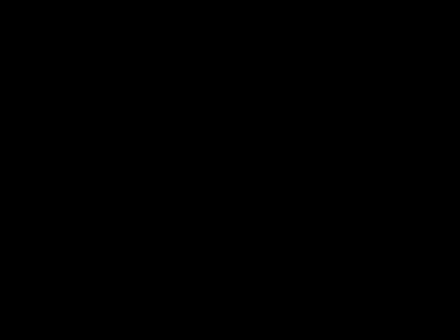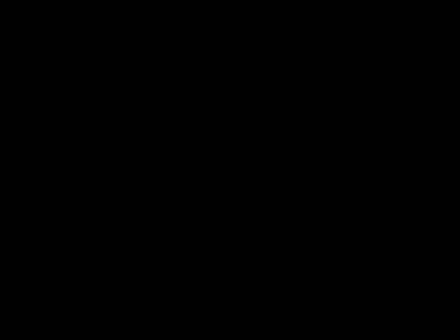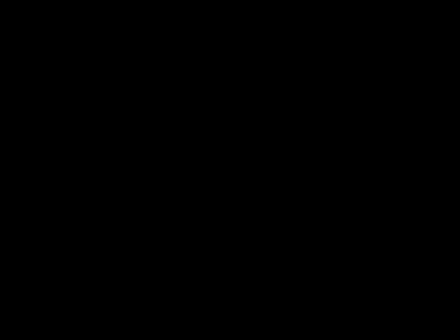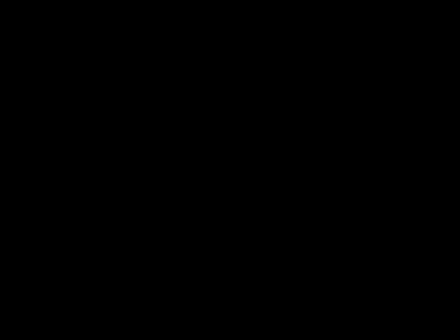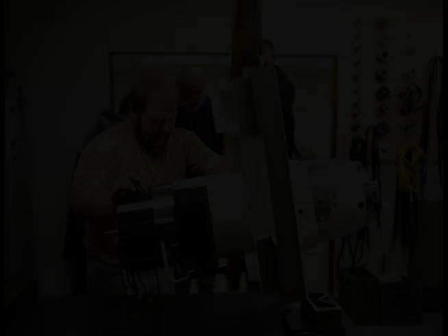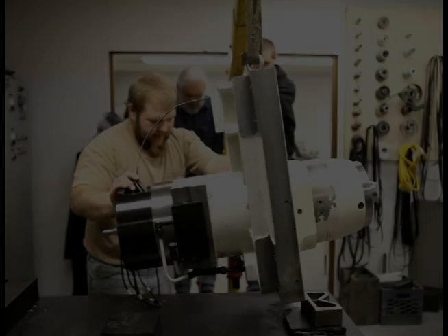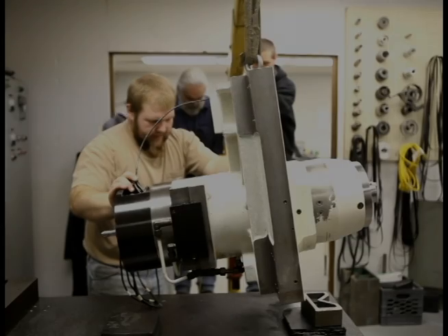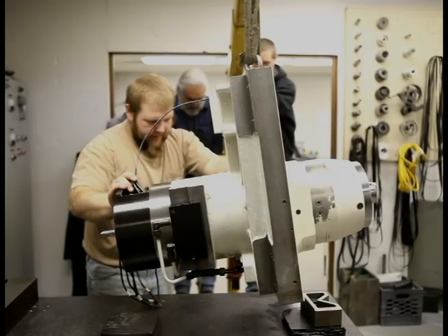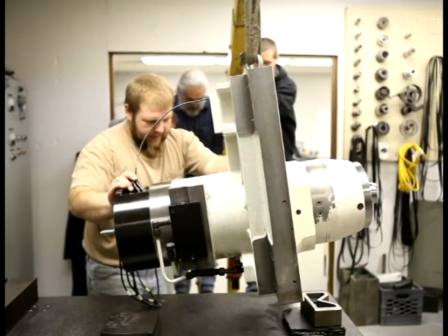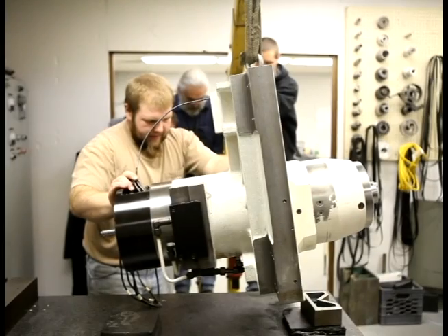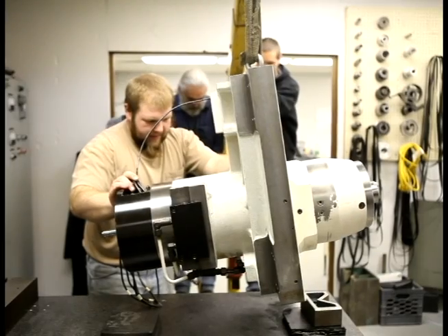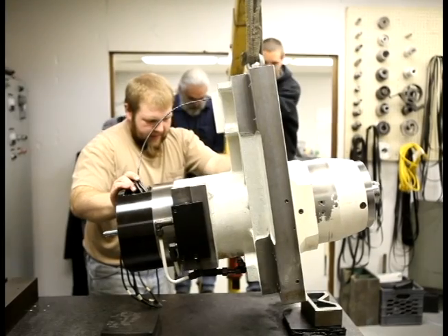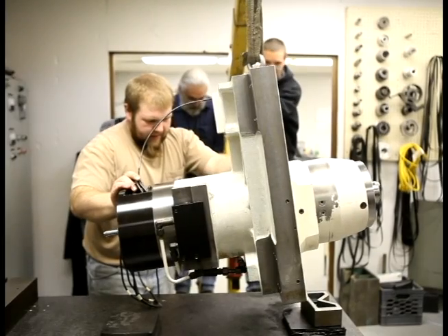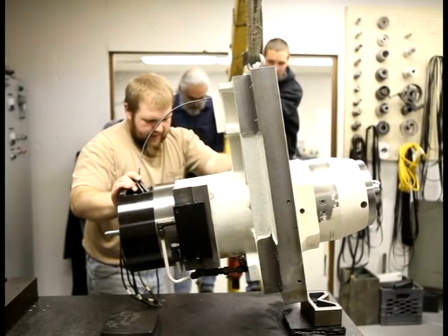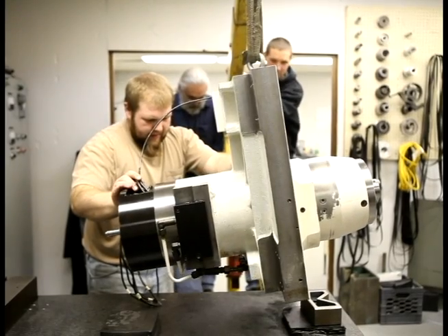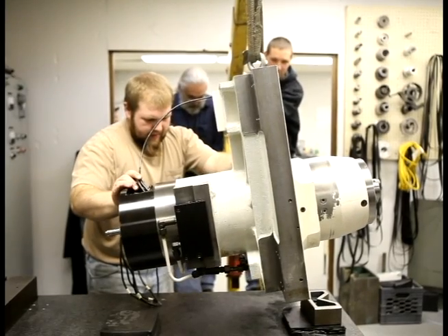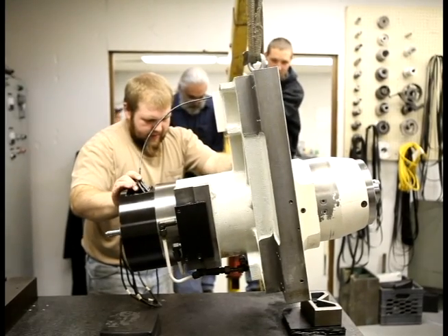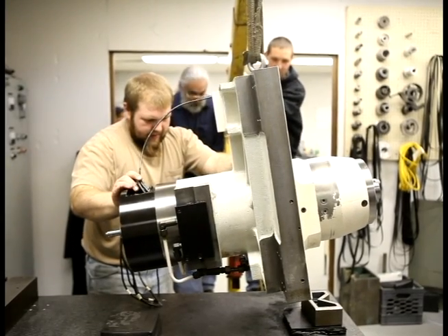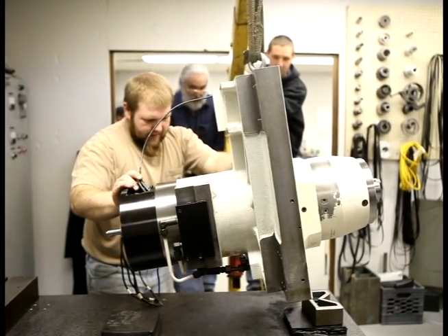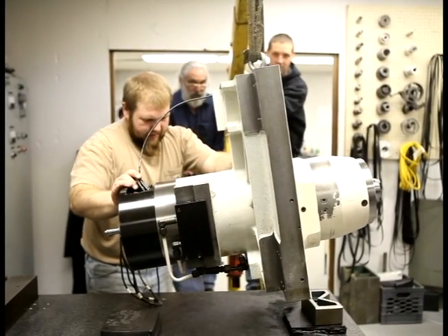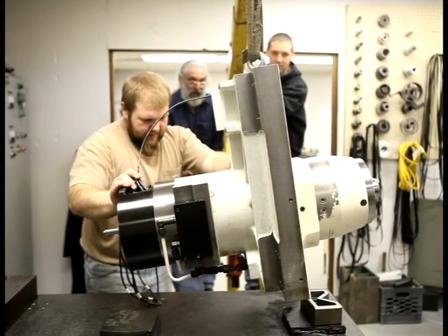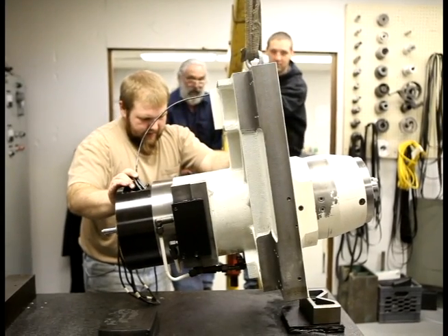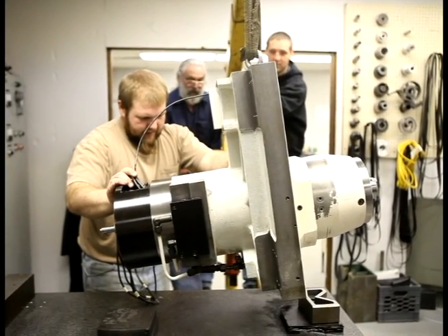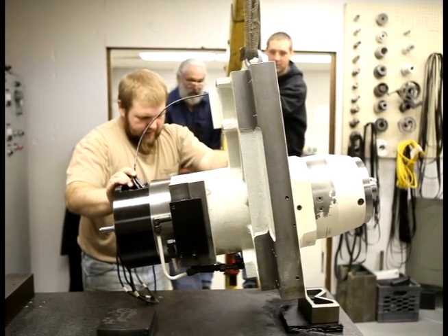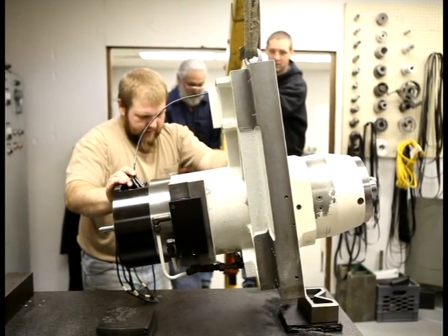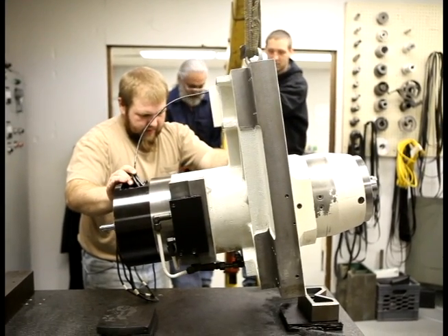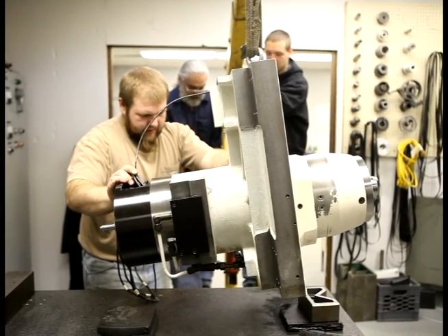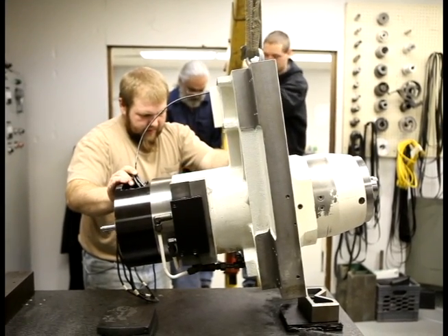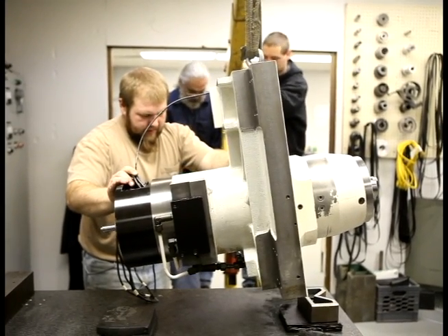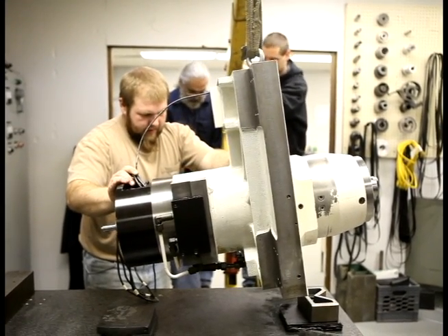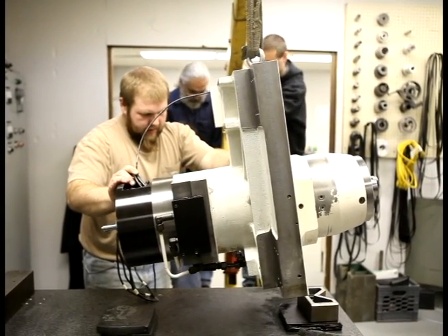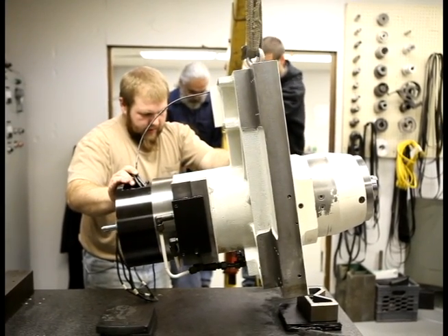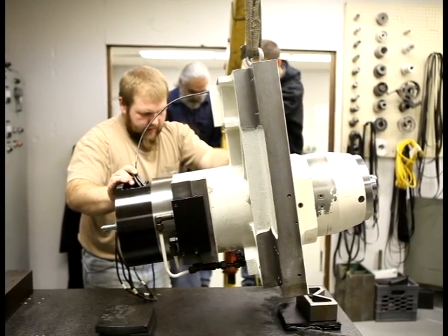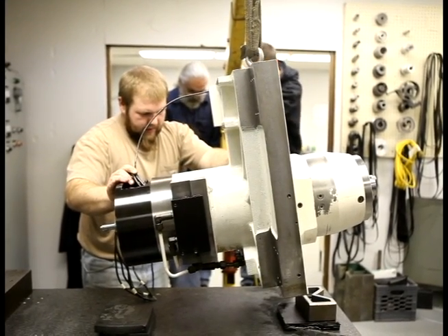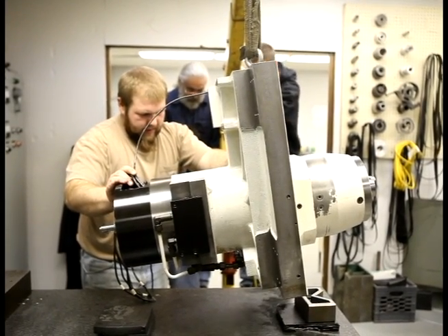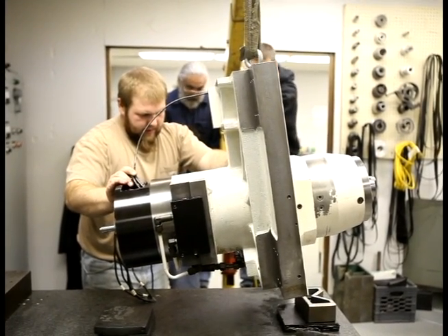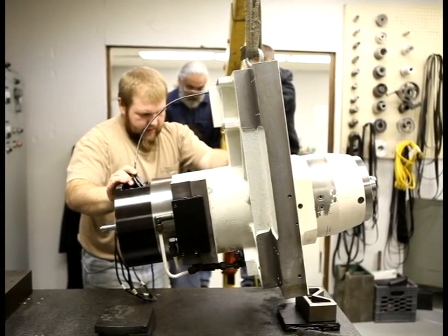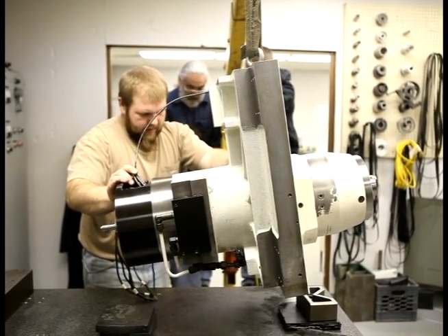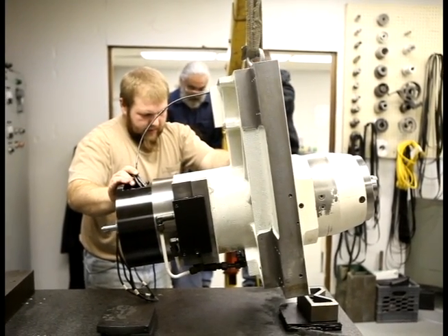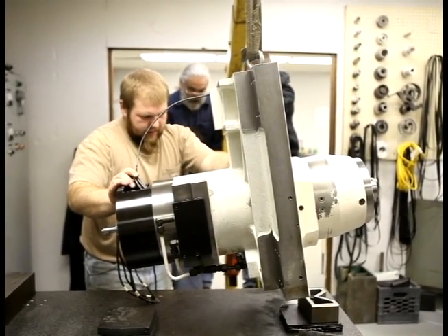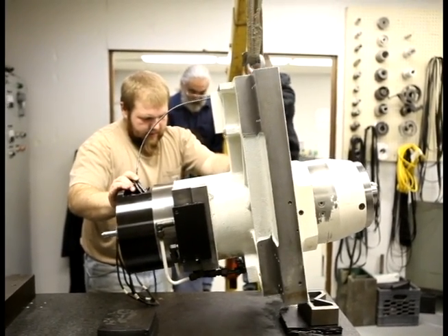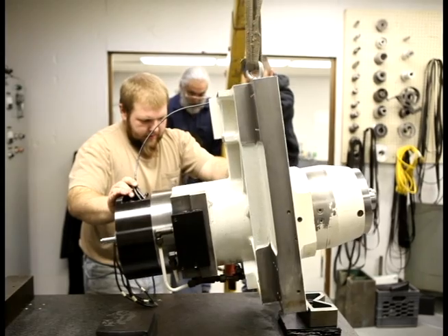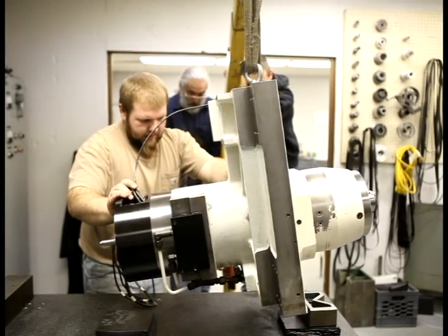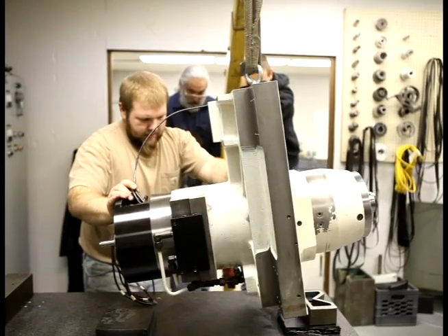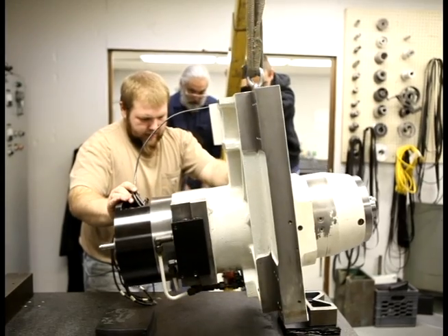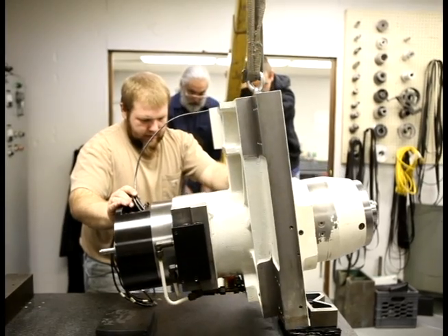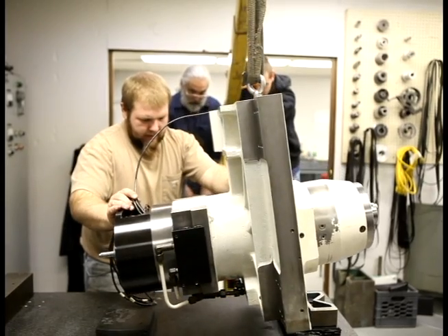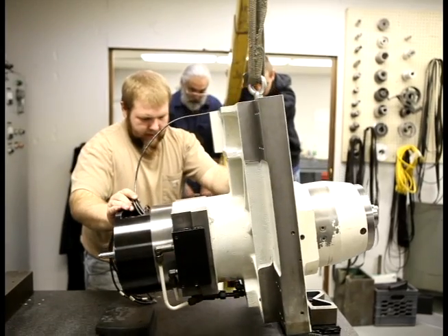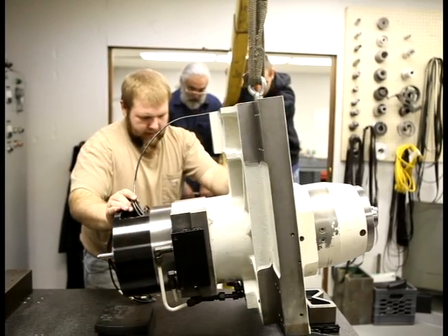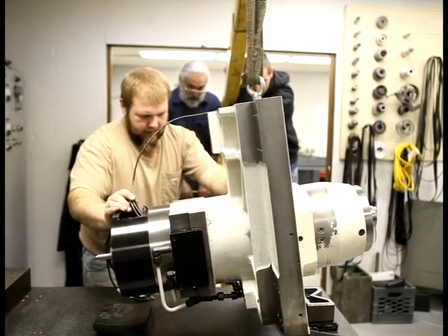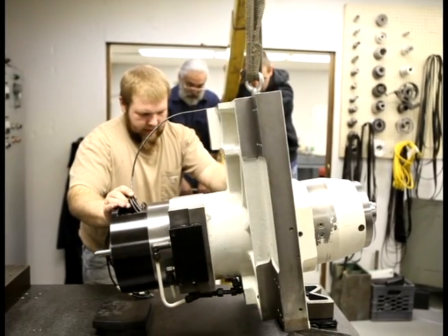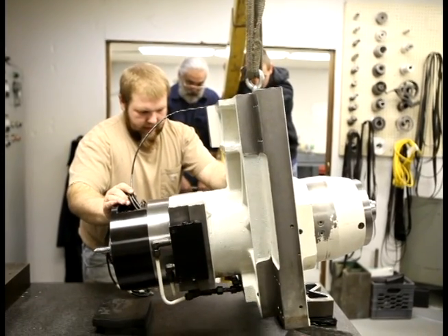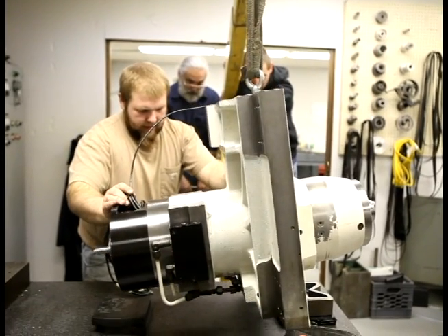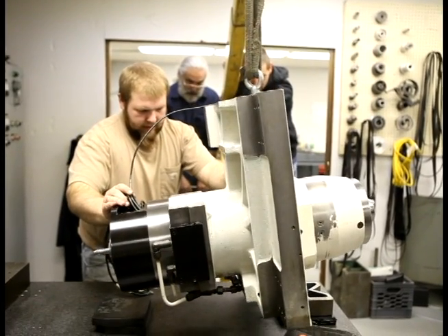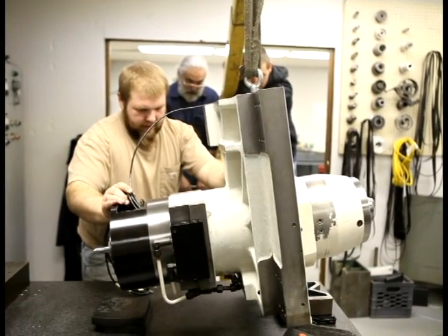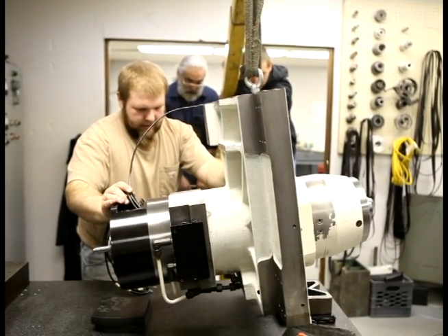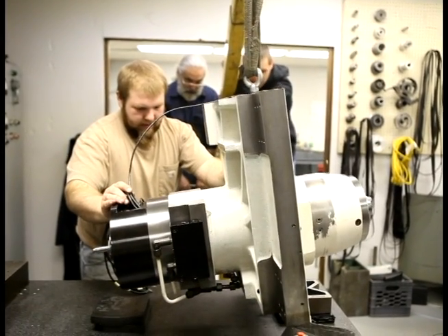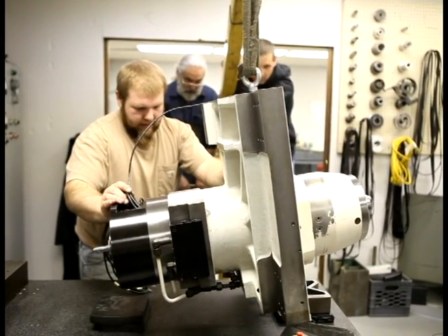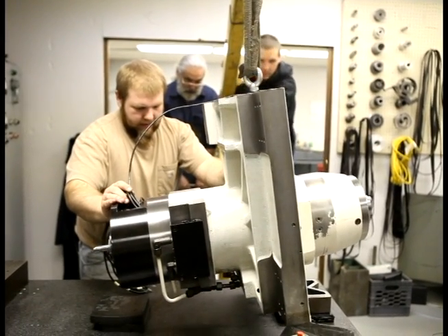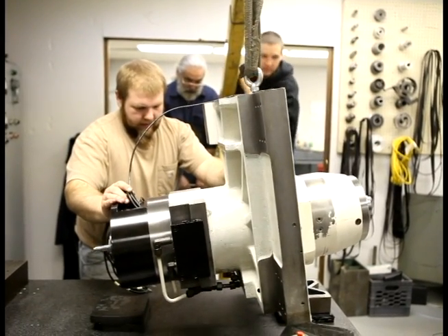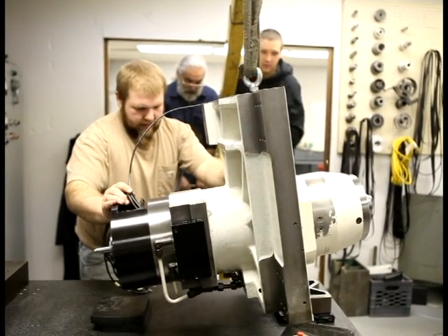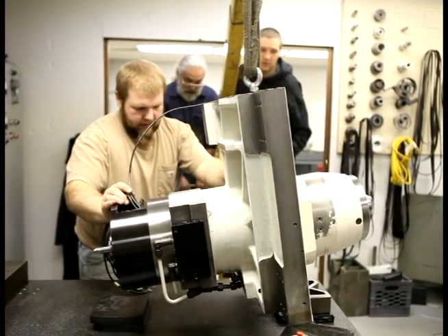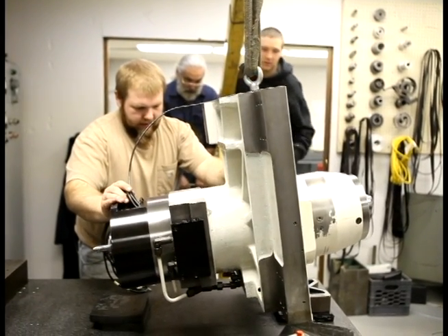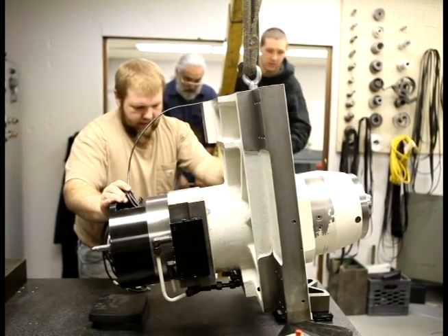This is a Daewoo DMH 400. It was in for a repair — 12,000 RPM, grease-for-life spindle, electric run.